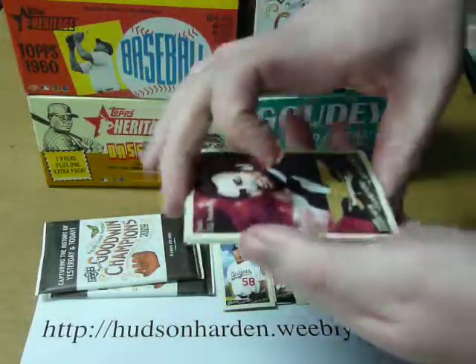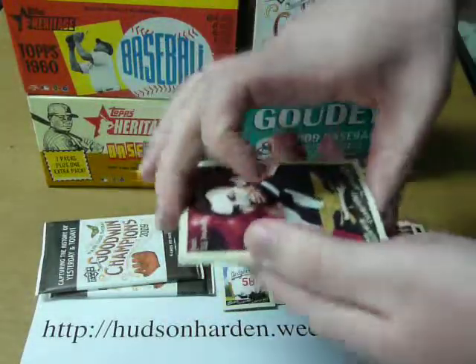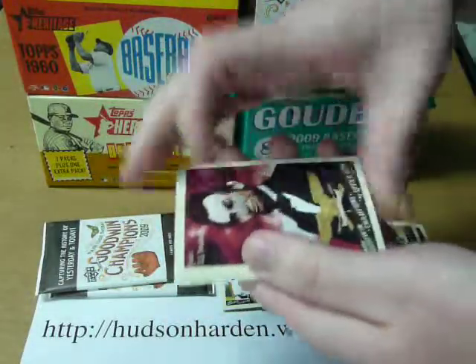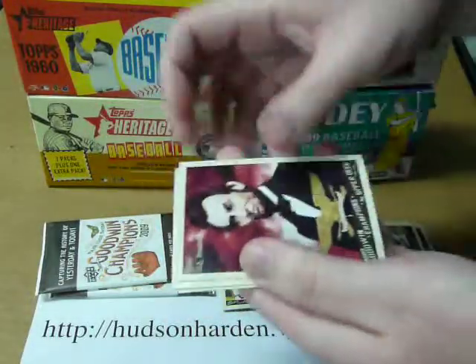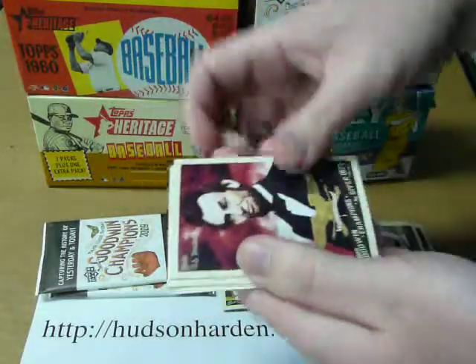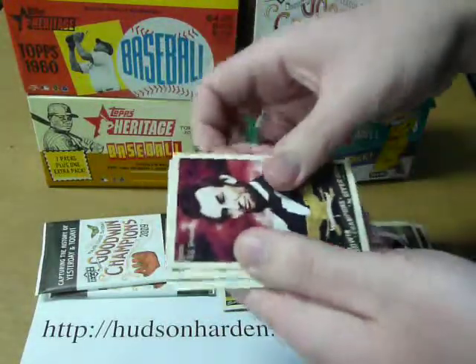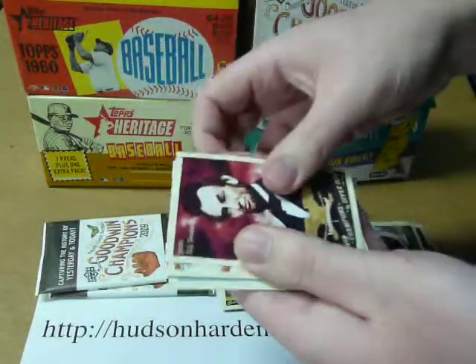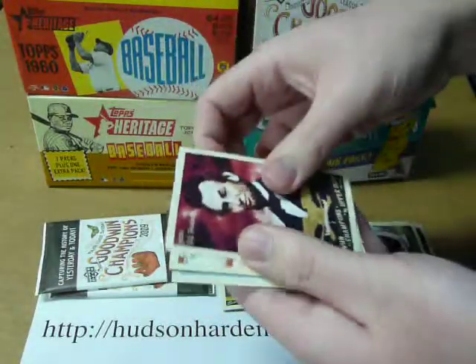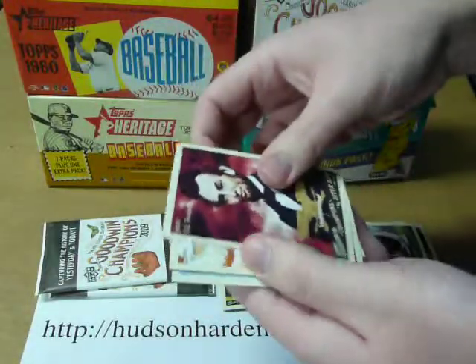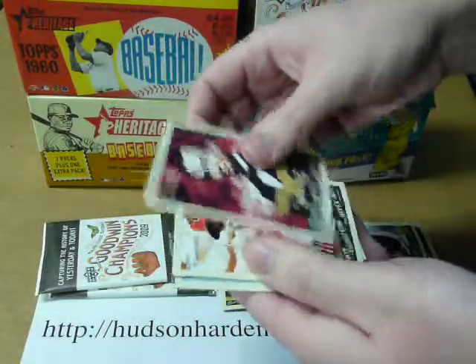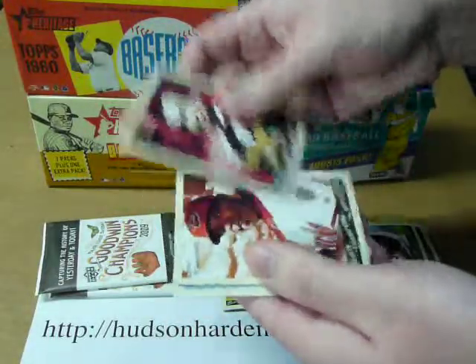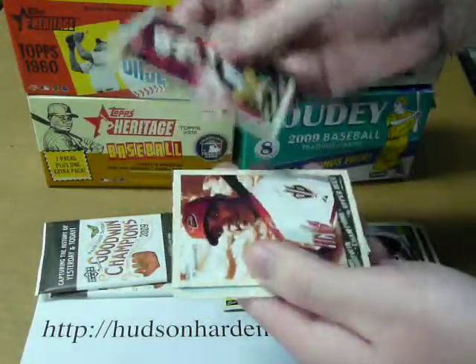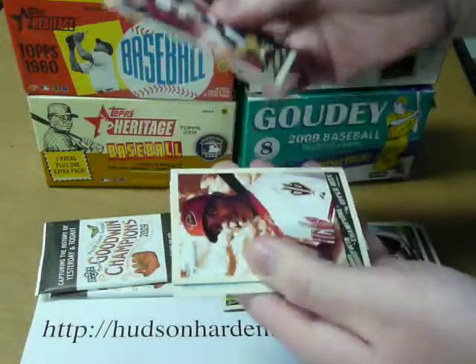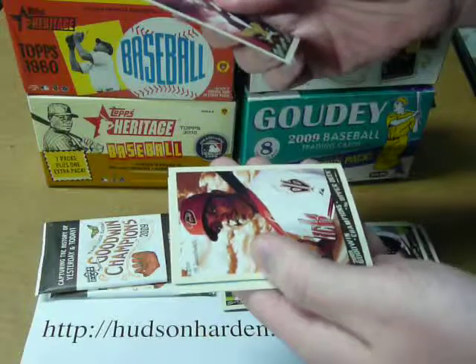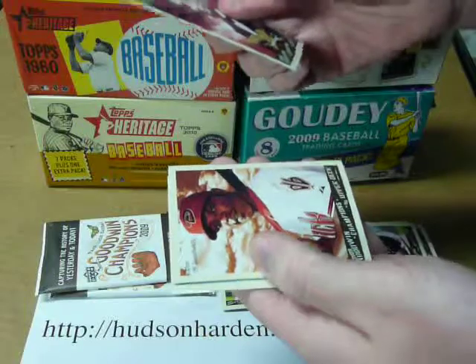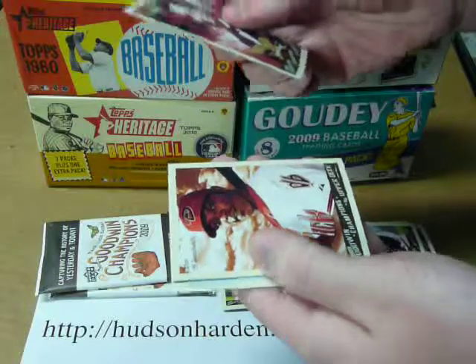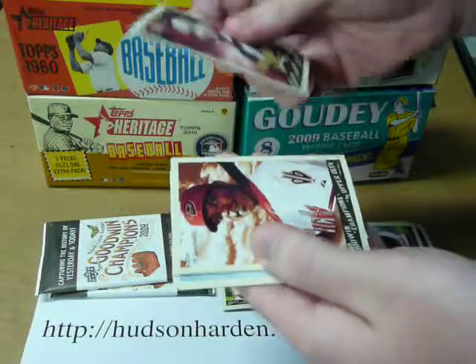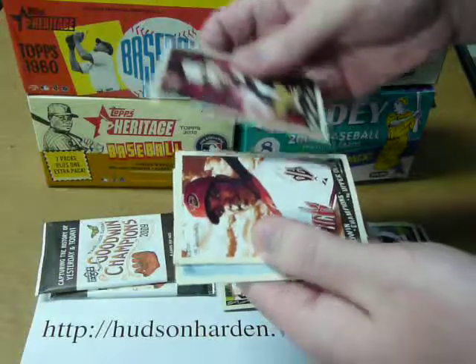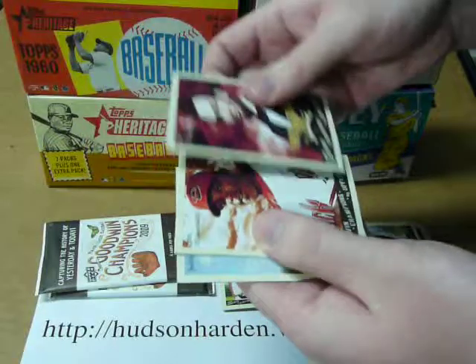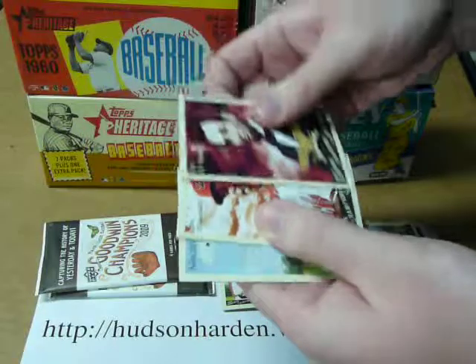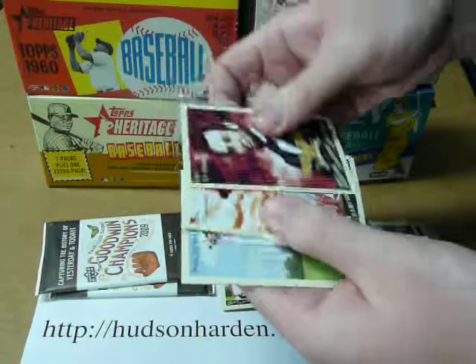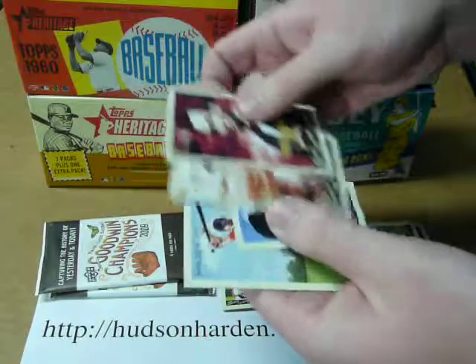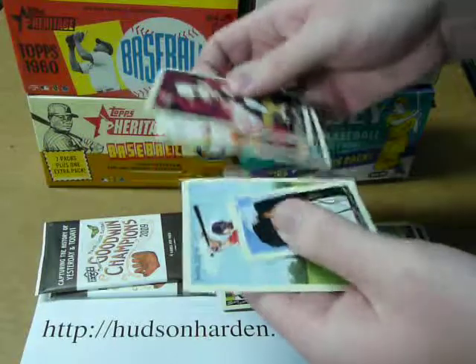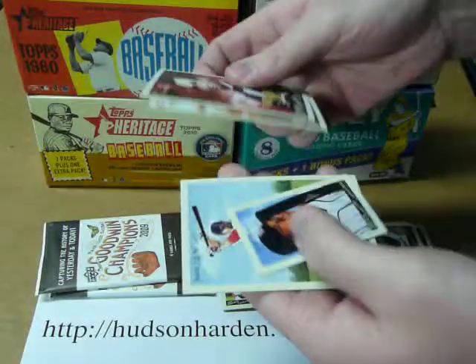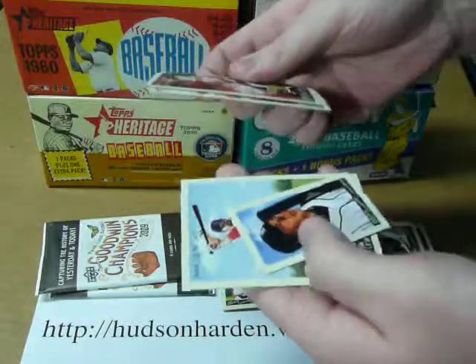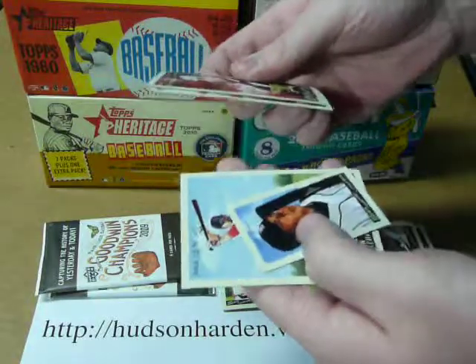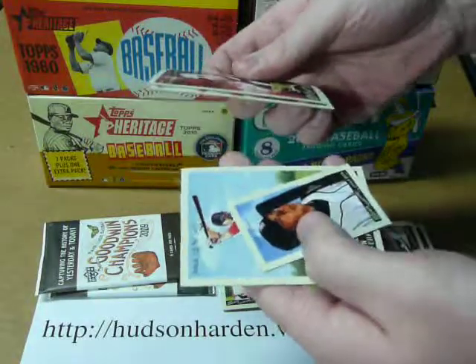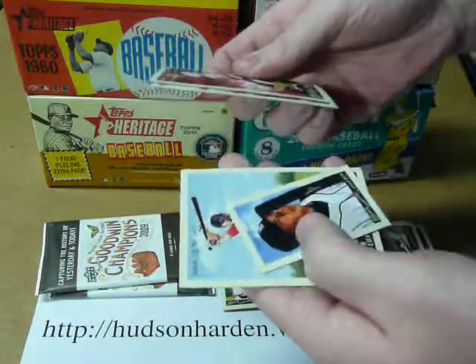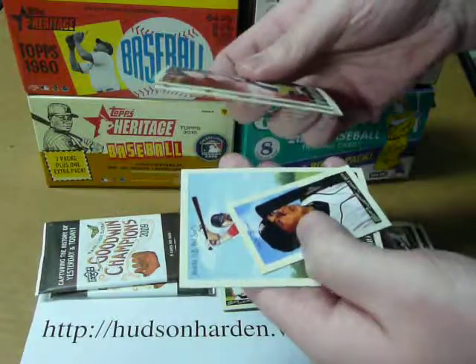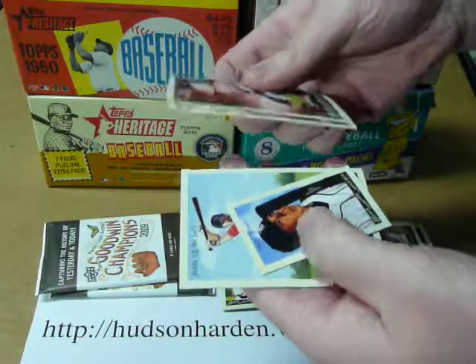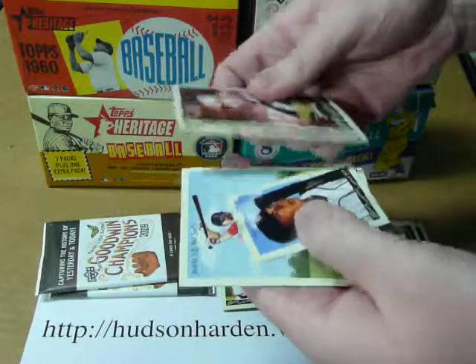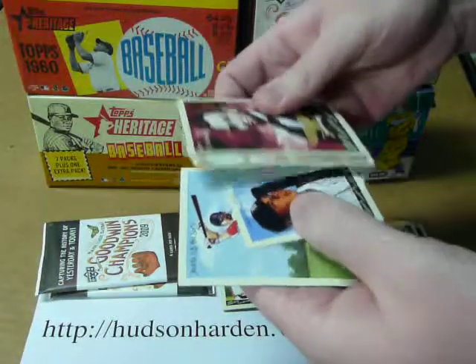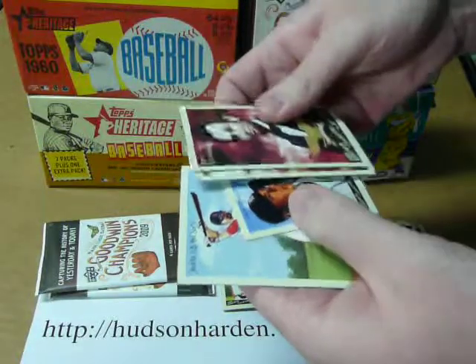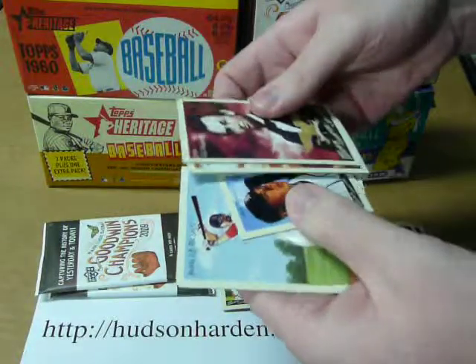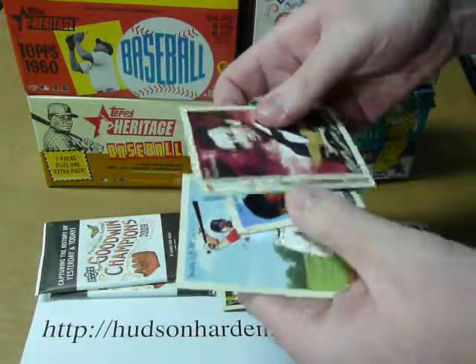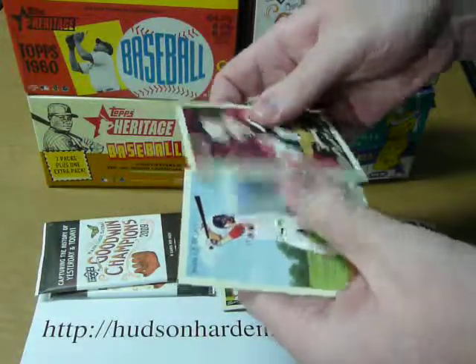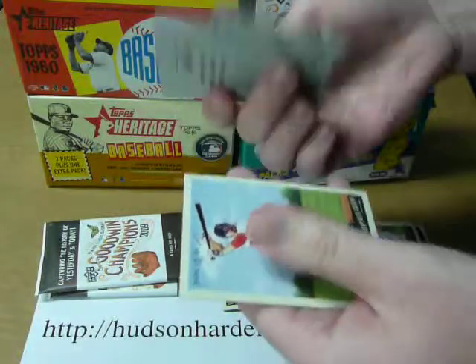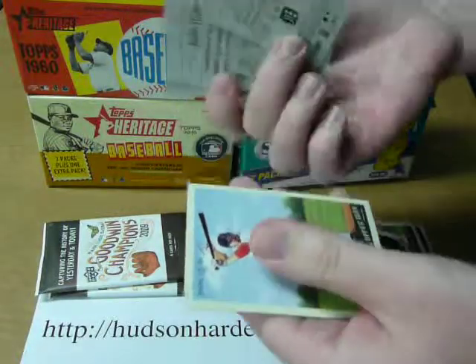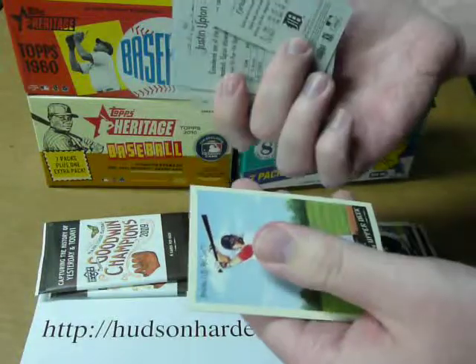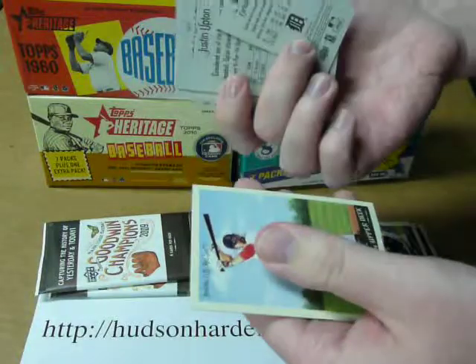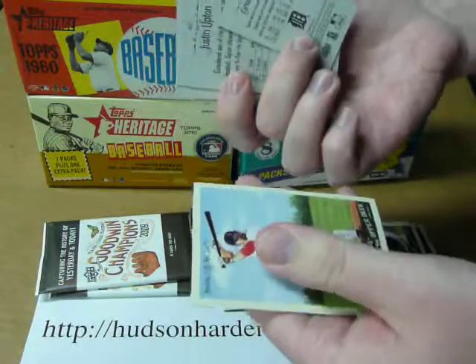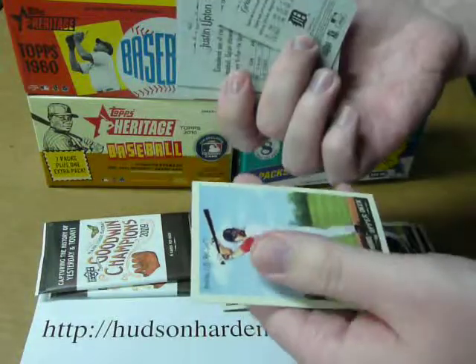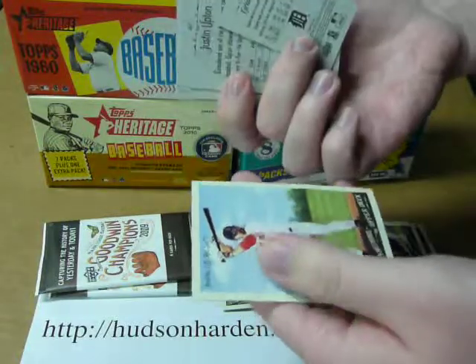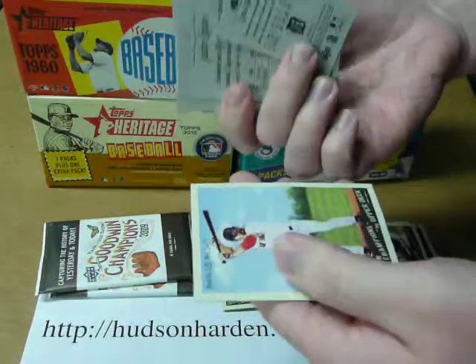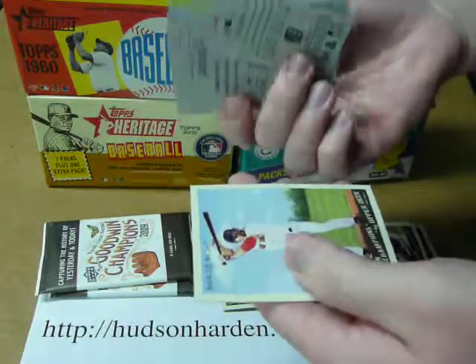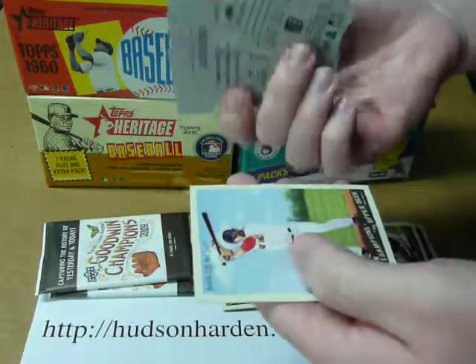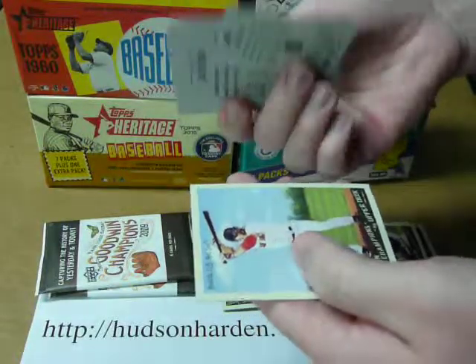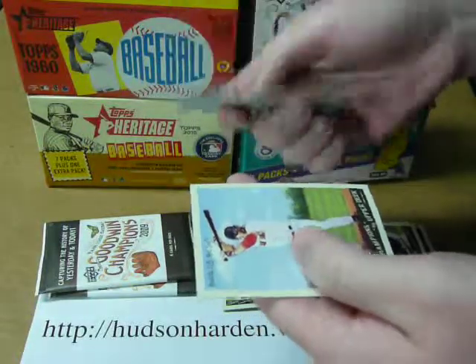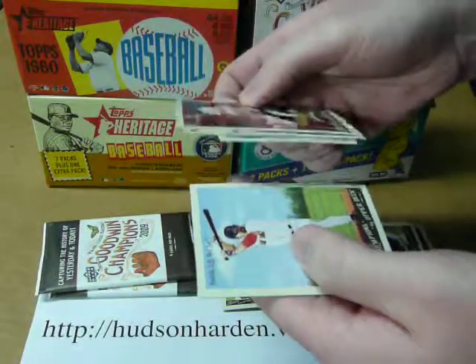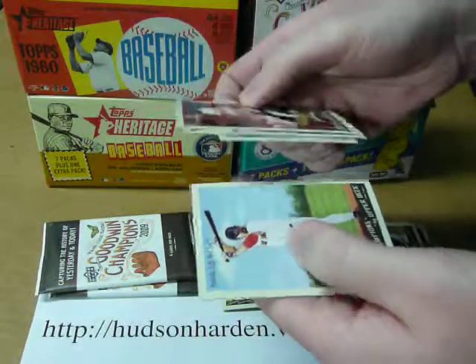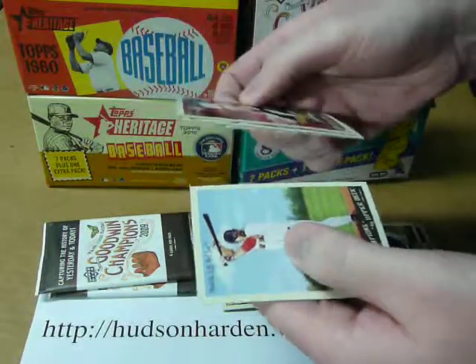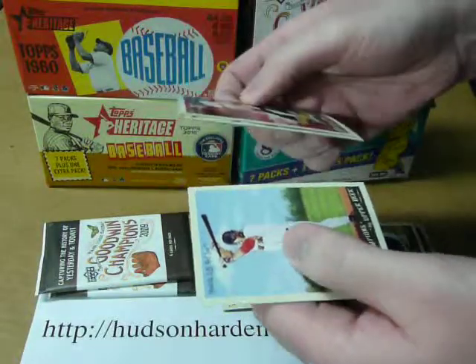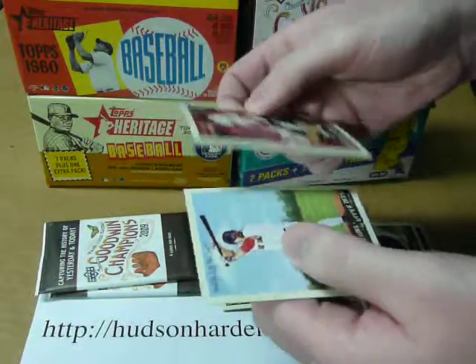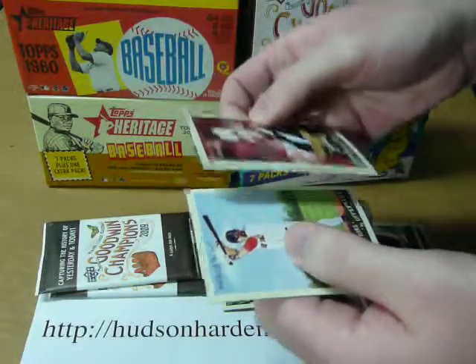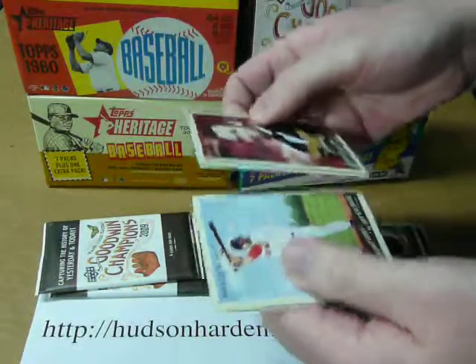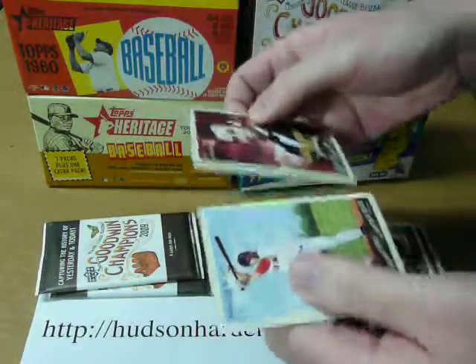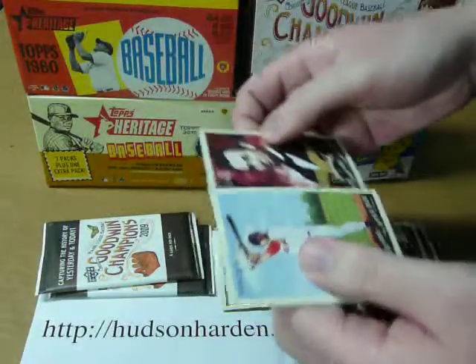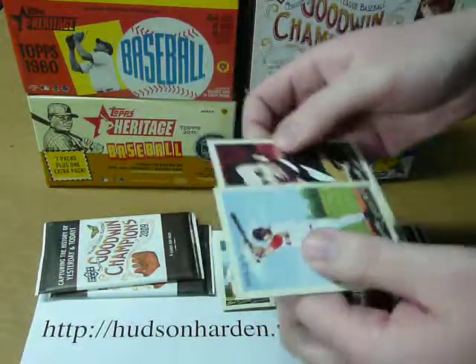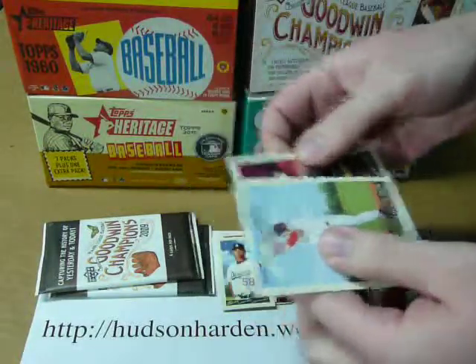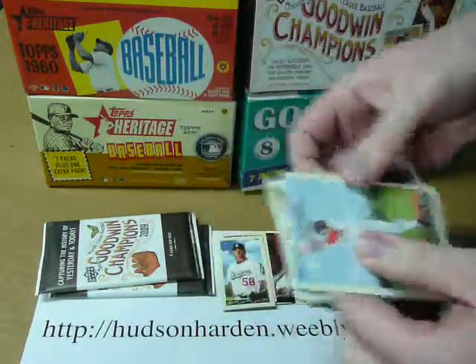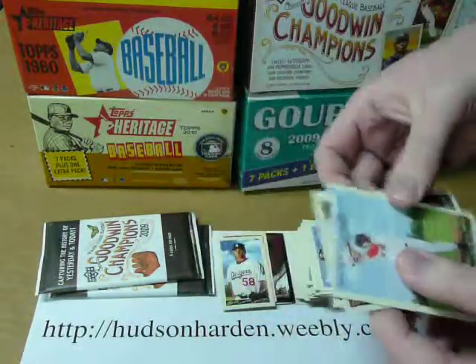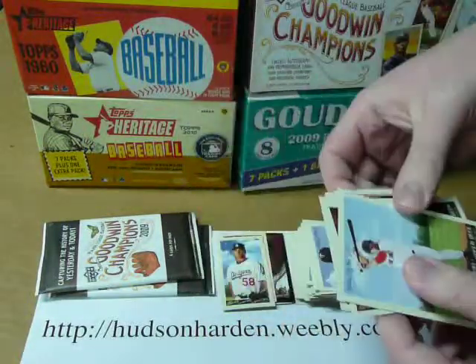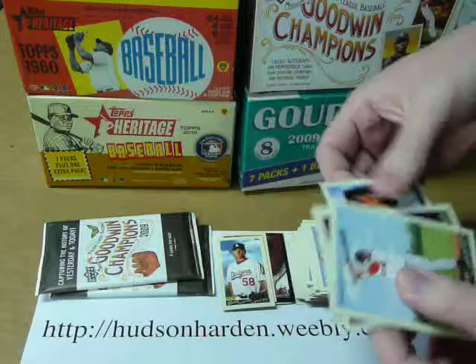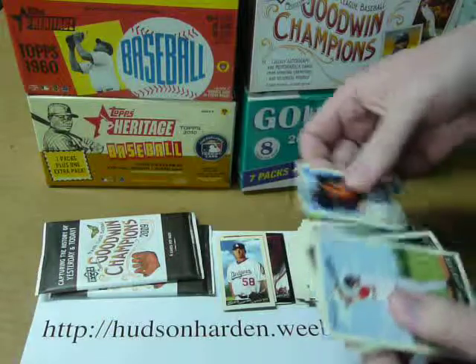Abe Lincoln, Justin Upton, Carlos Guillen with a regular back mini, and Kevin Youkilis.